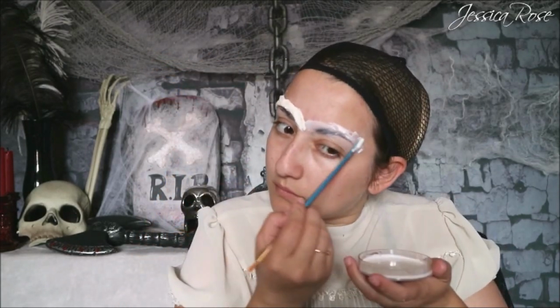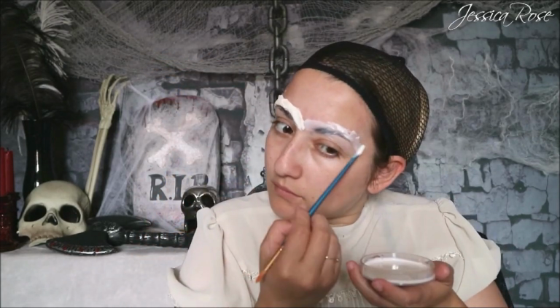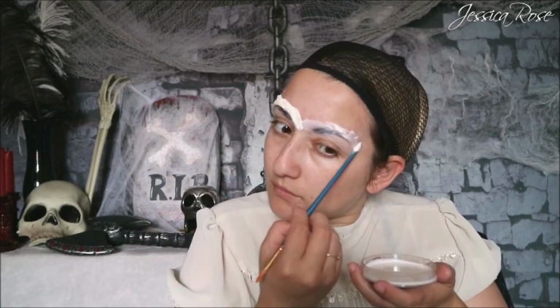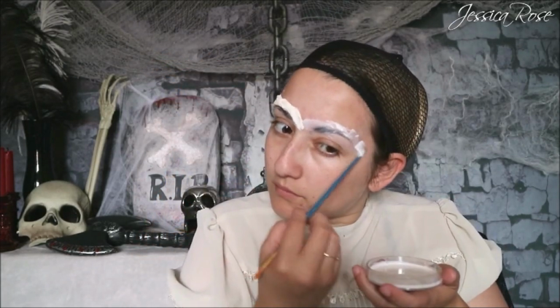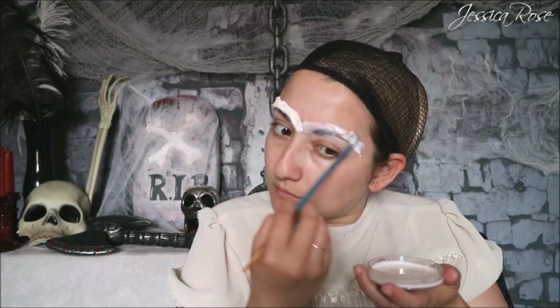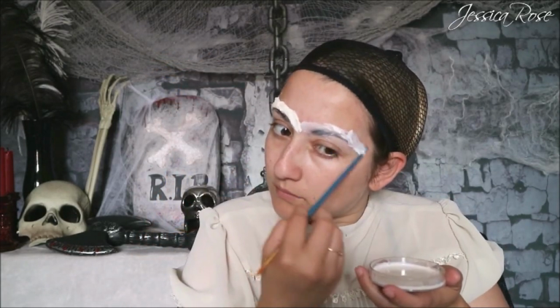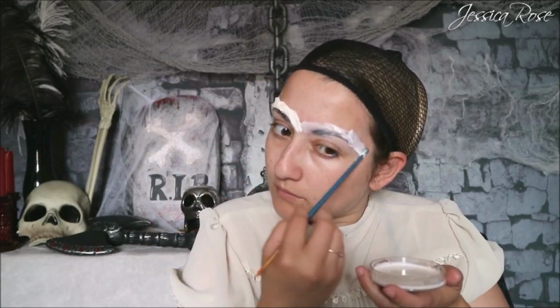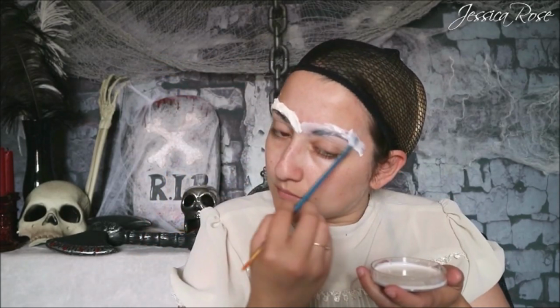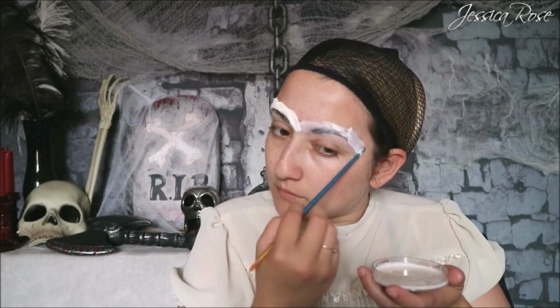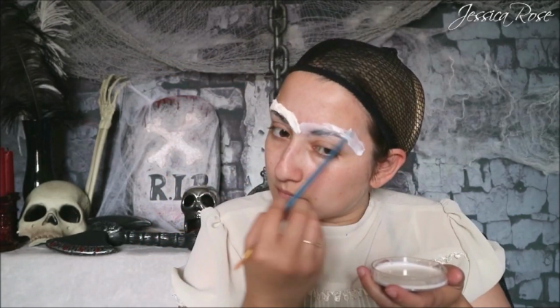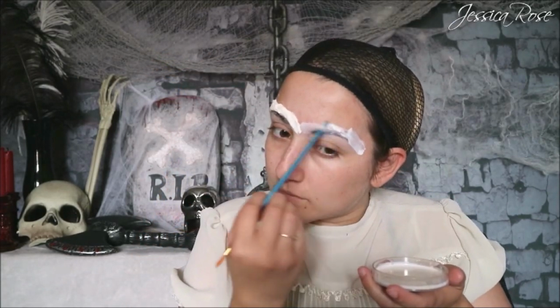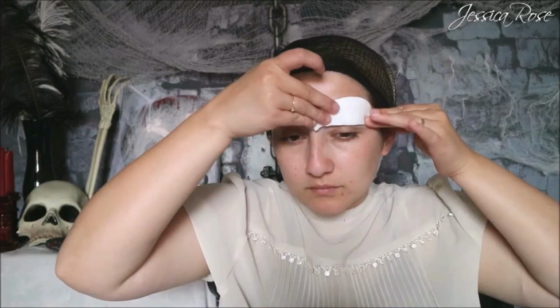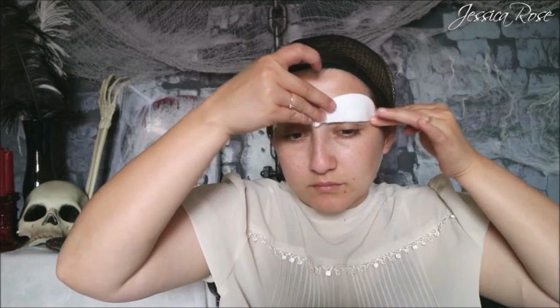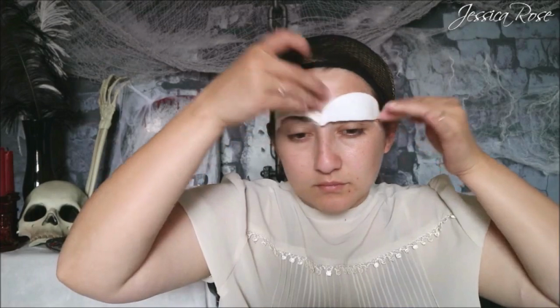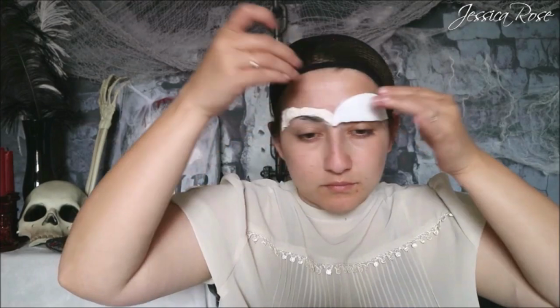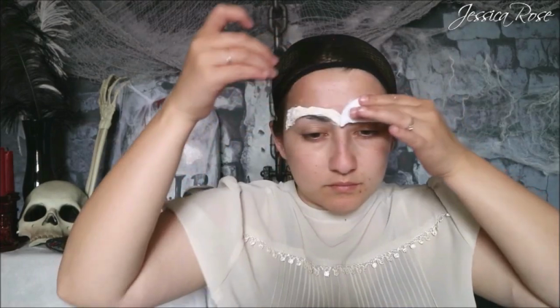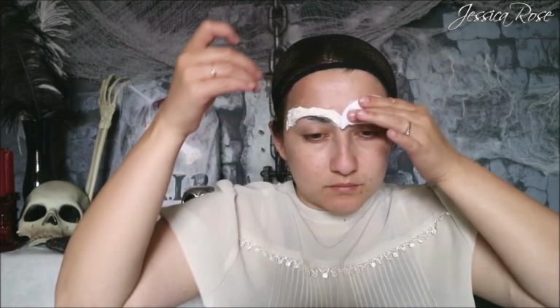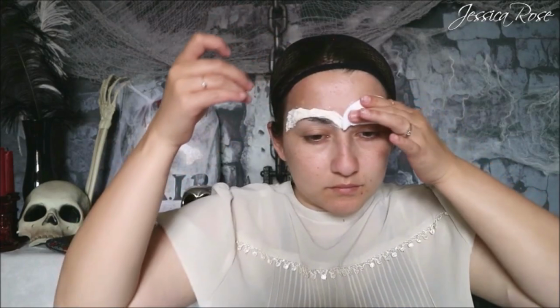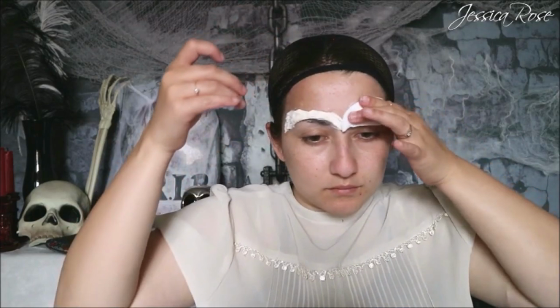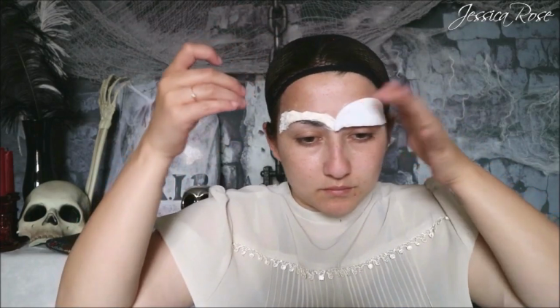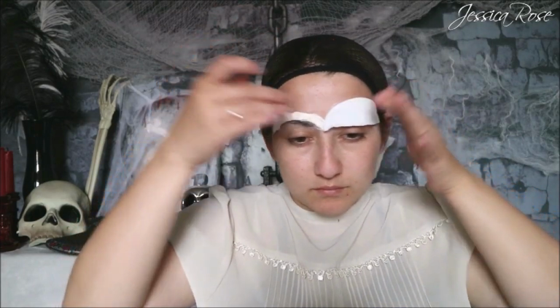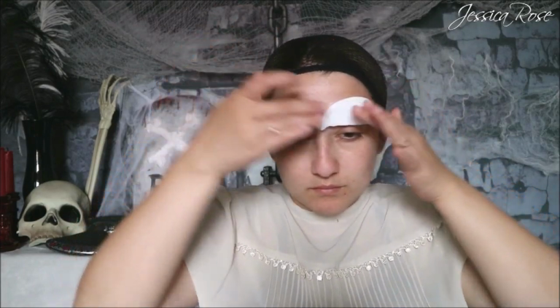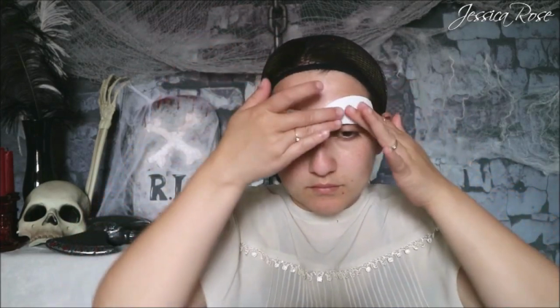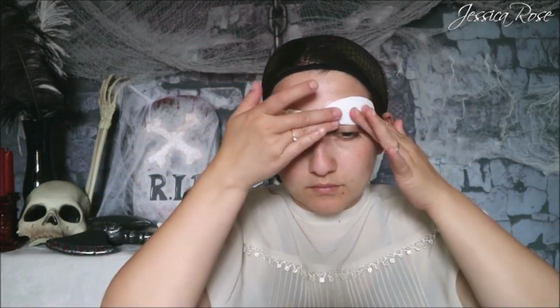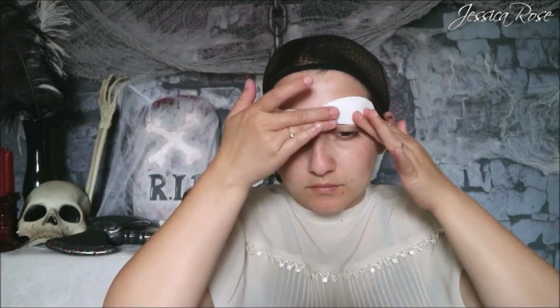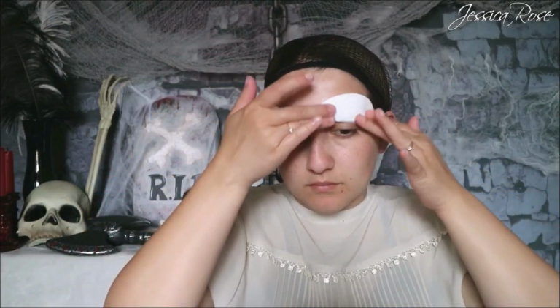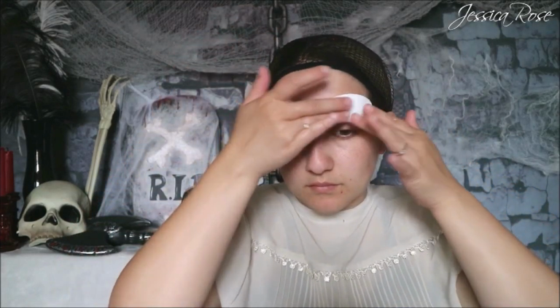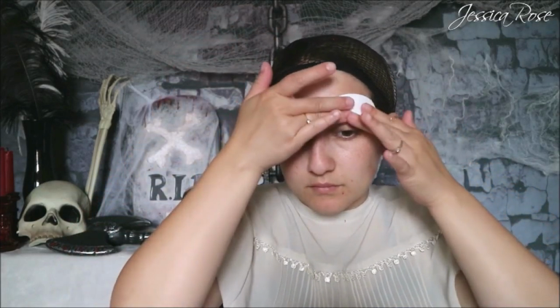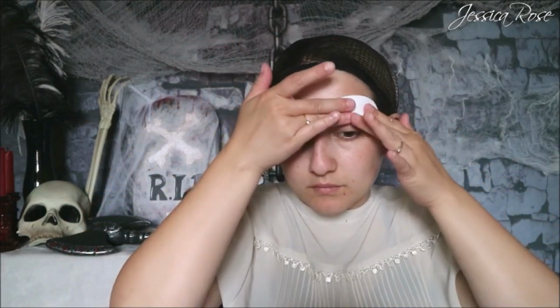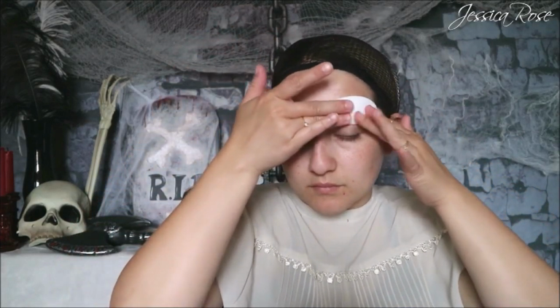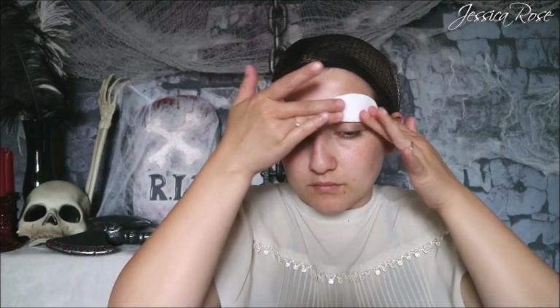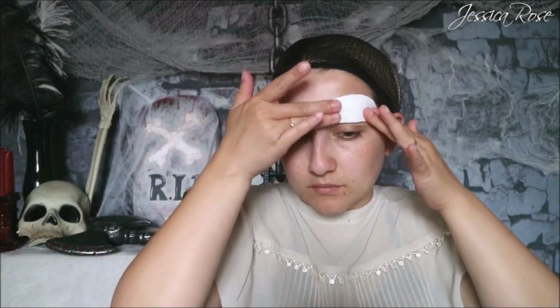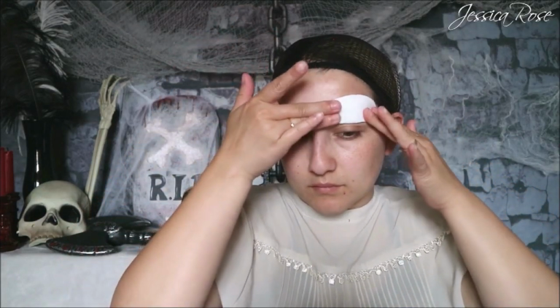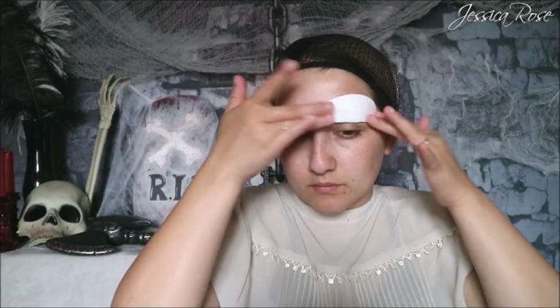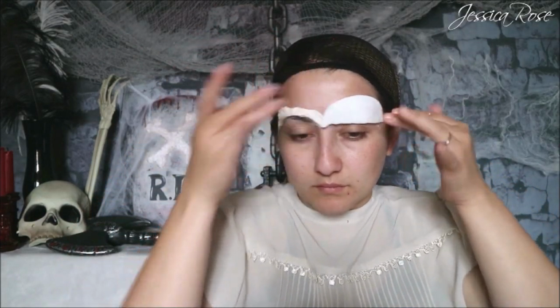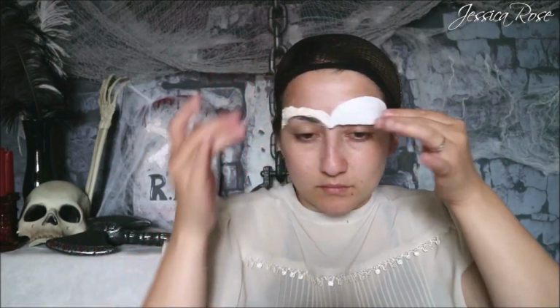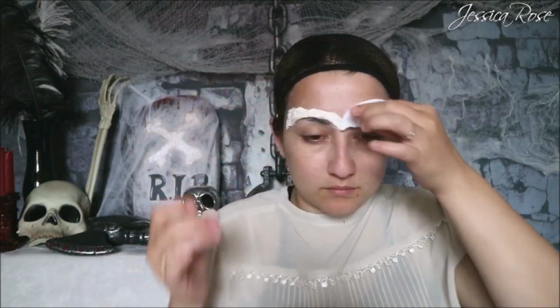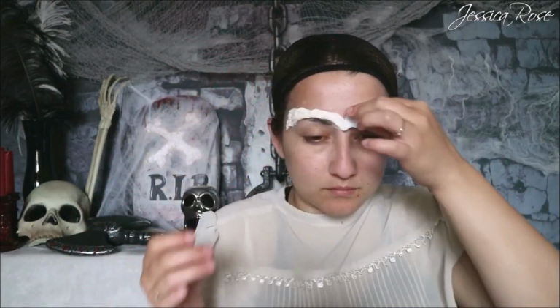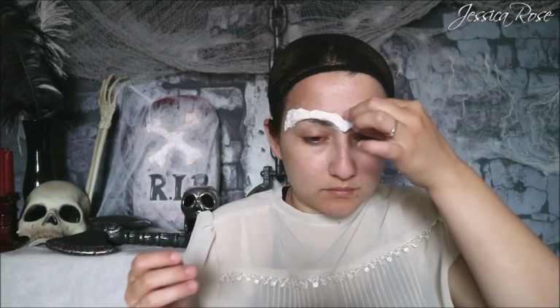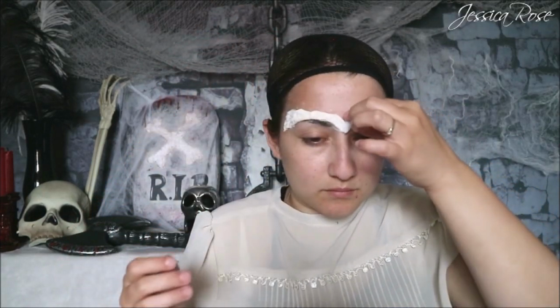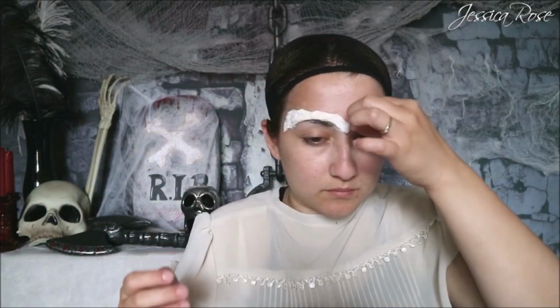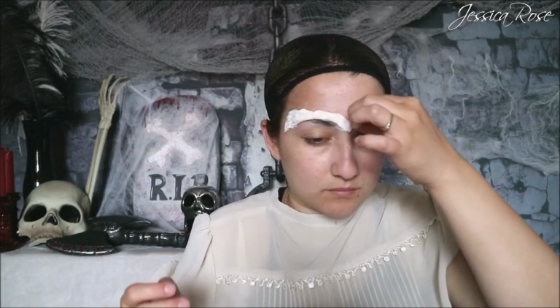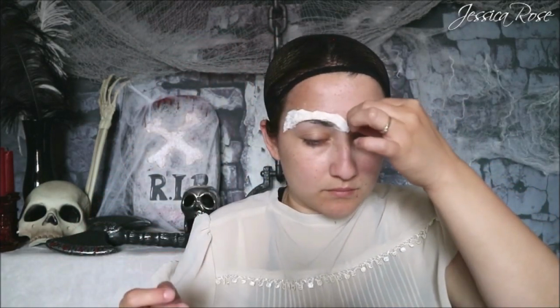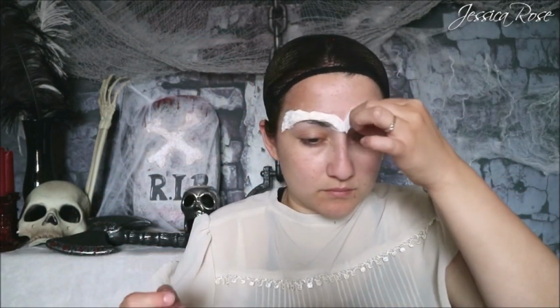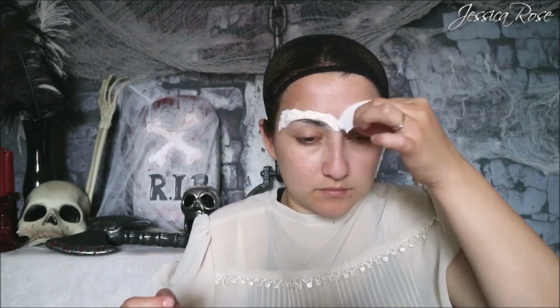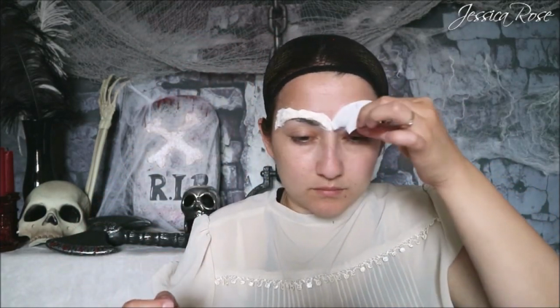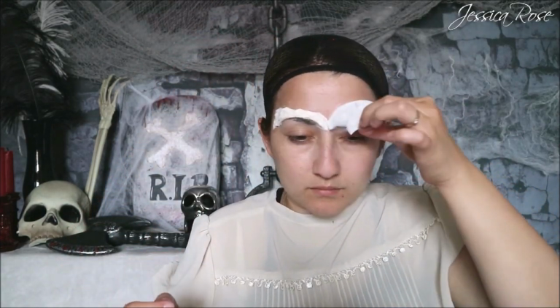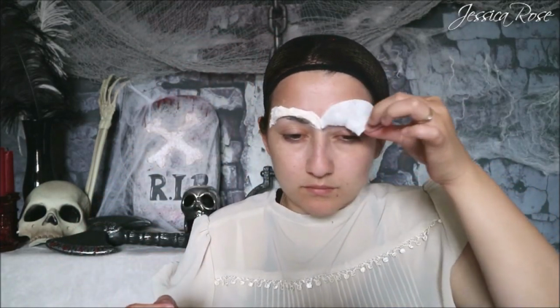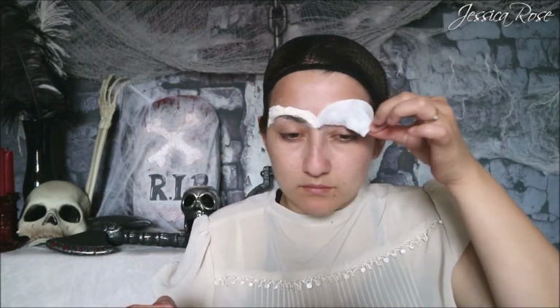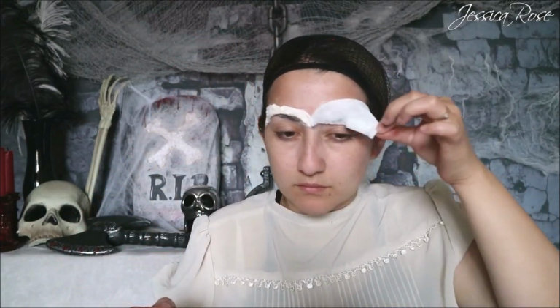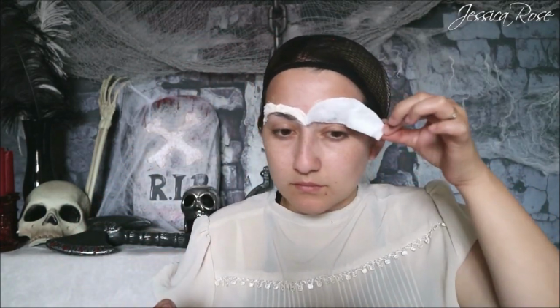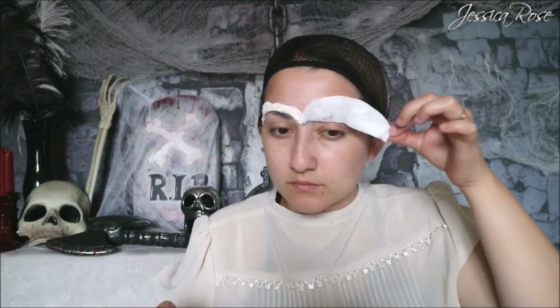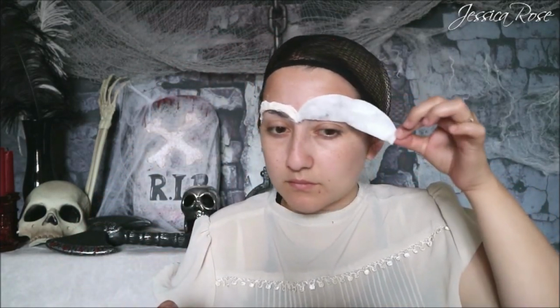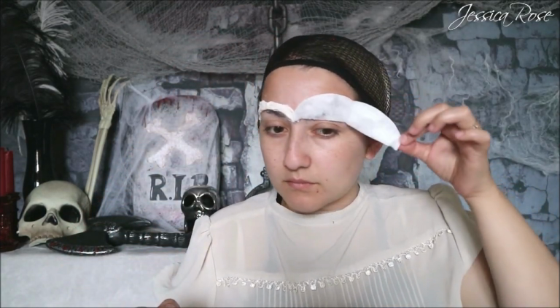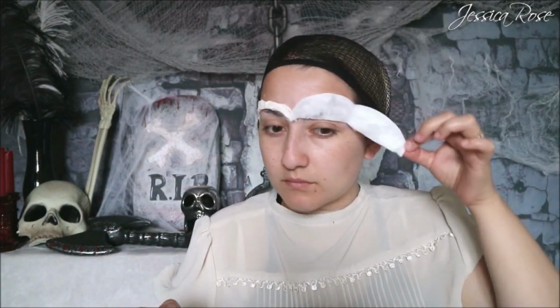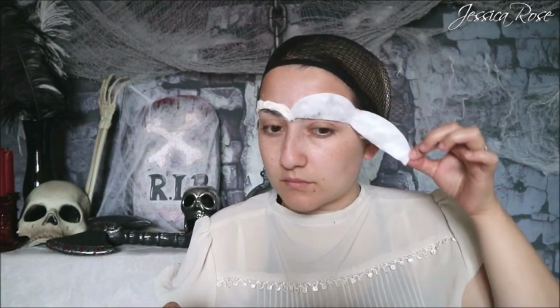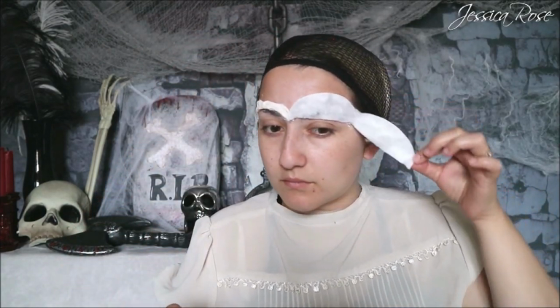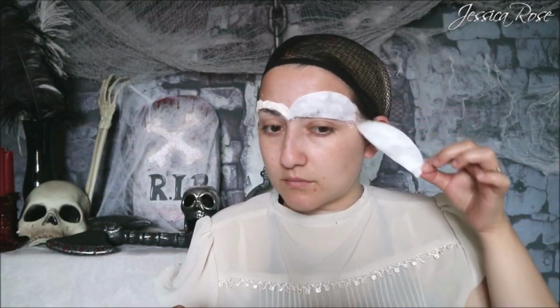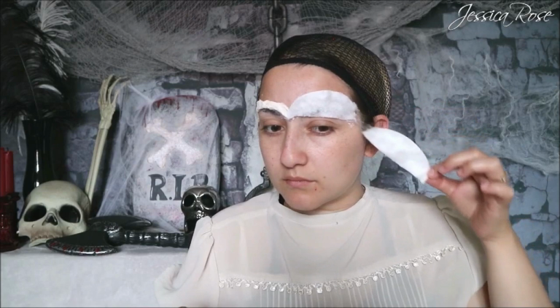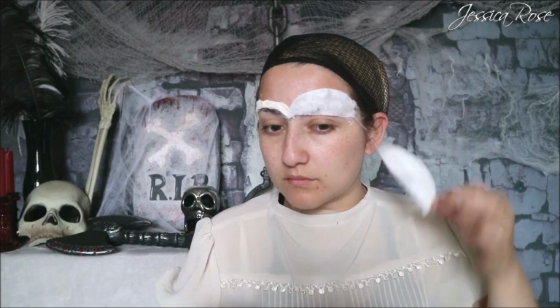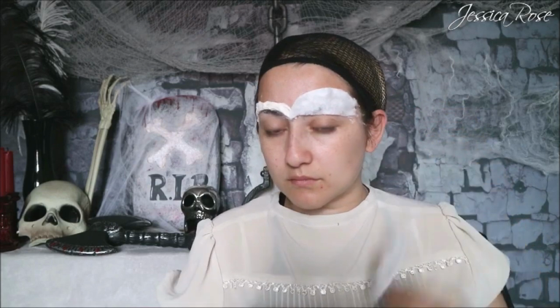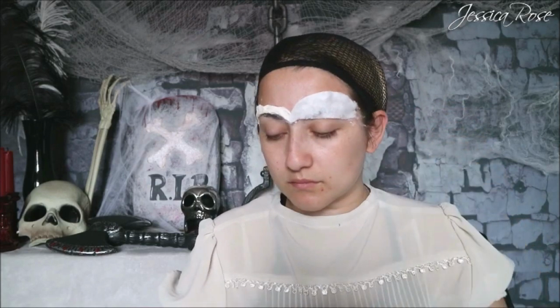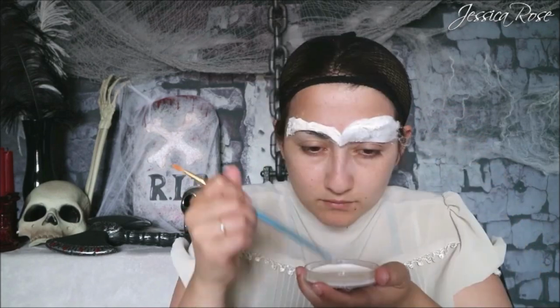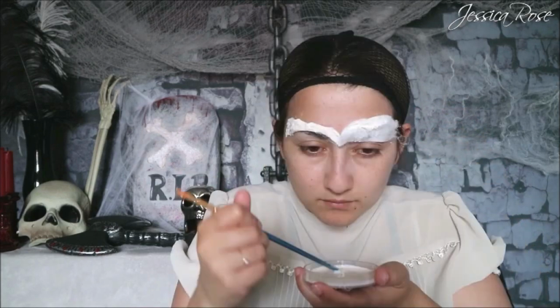The reason why I'm doing this is because it makes that brow bone protrude more and will give you that hollow effect when it comes to the eyes later on.